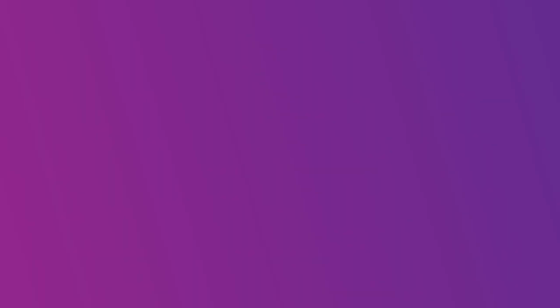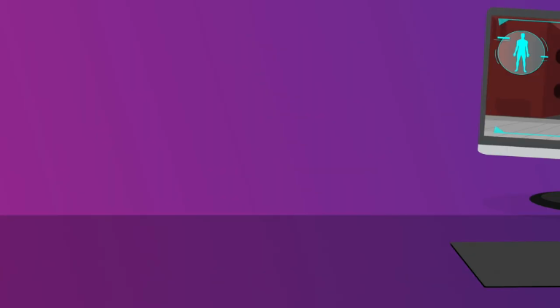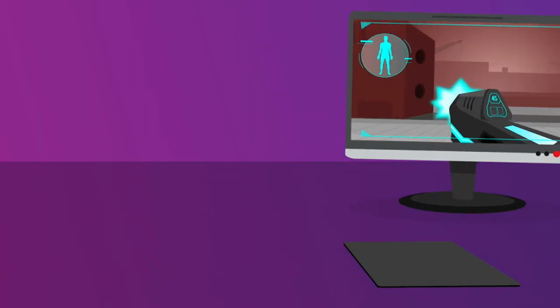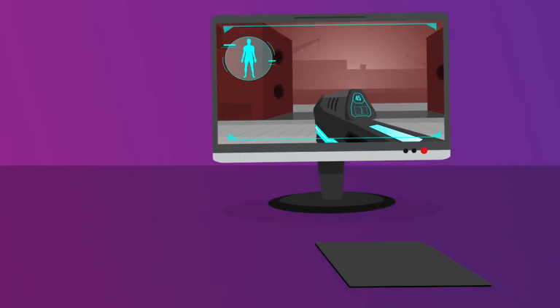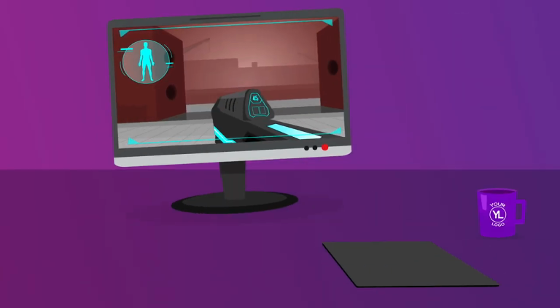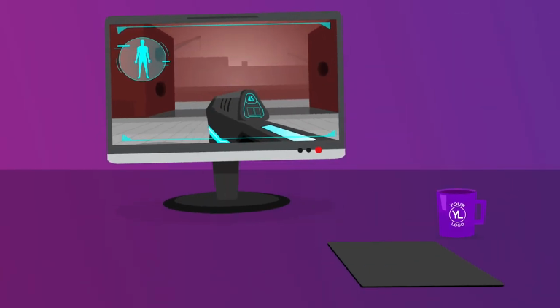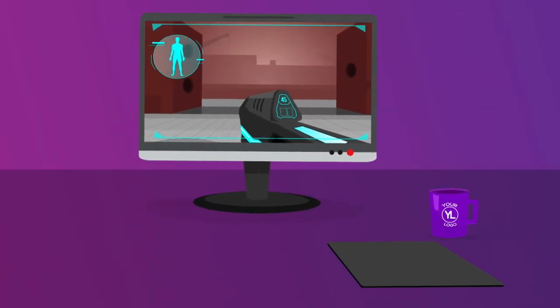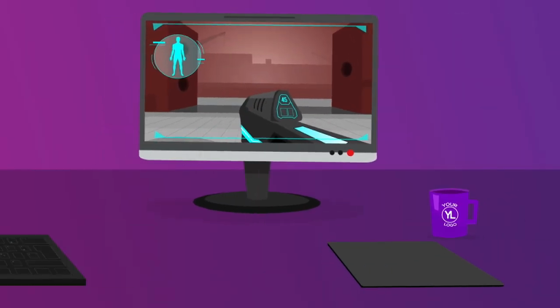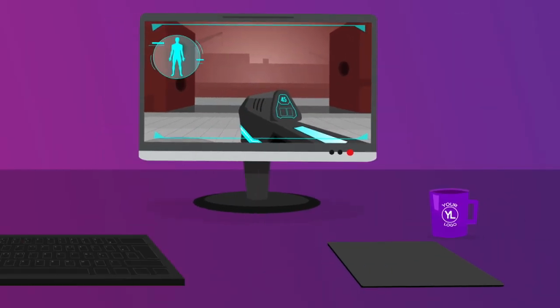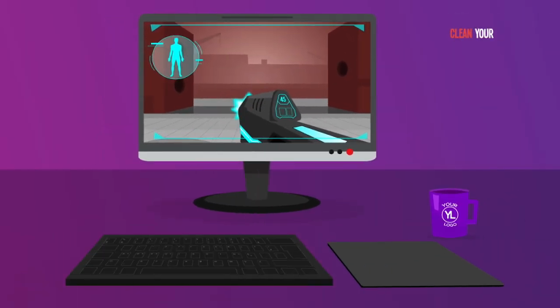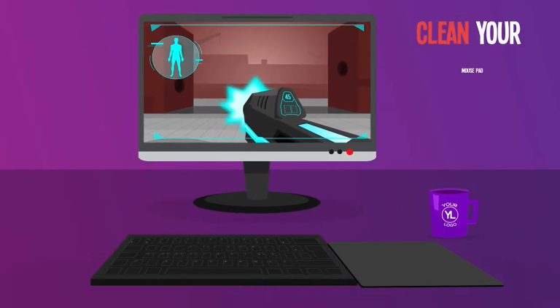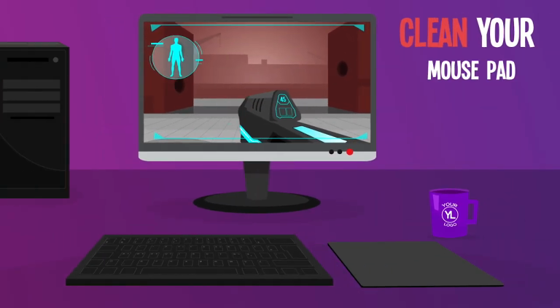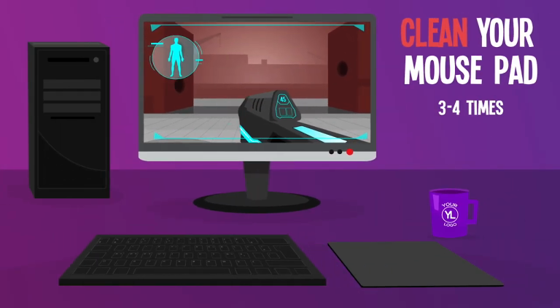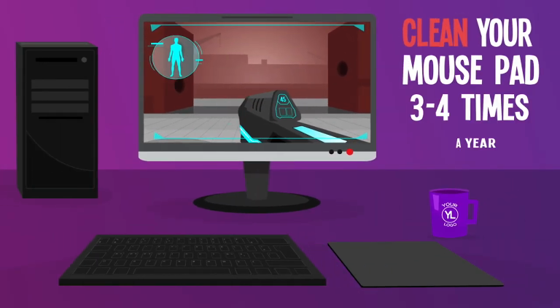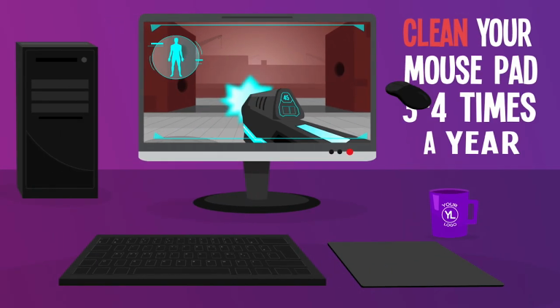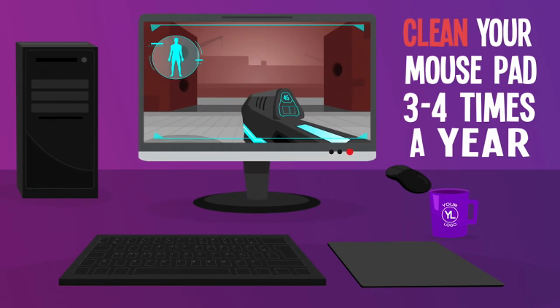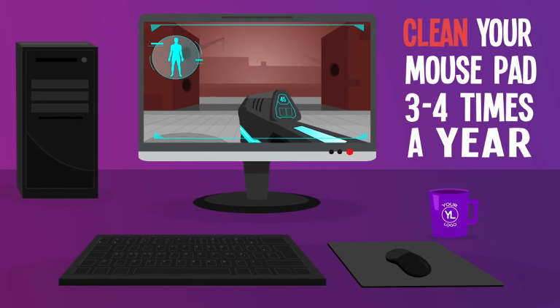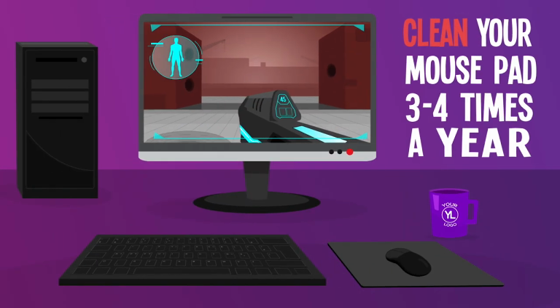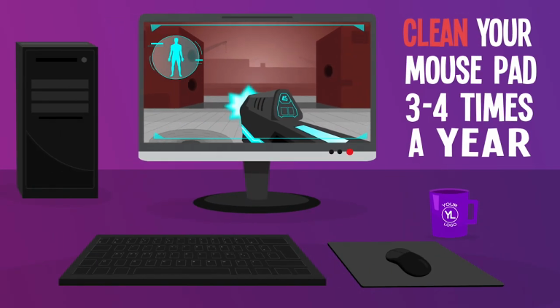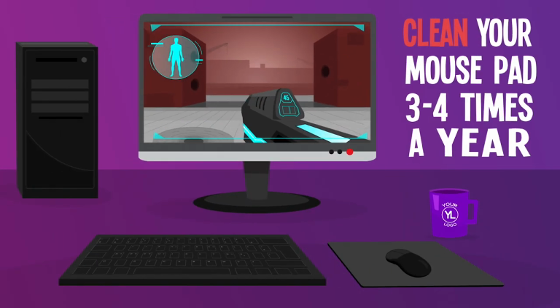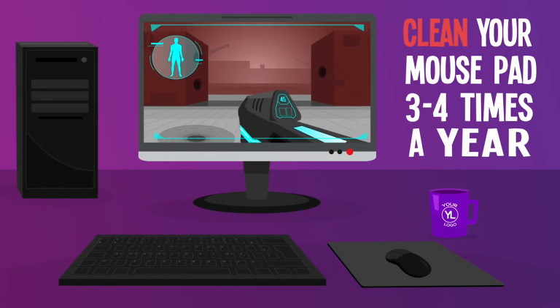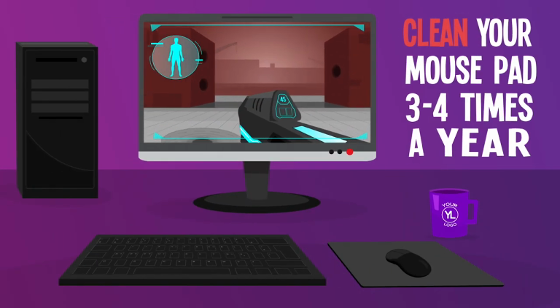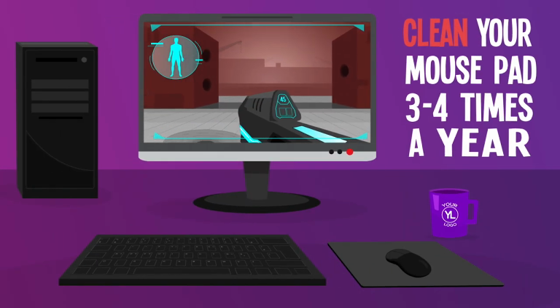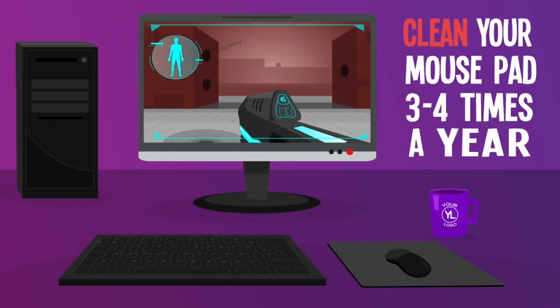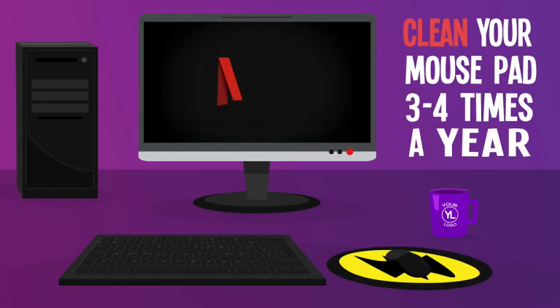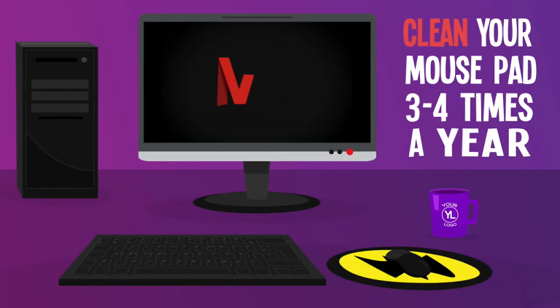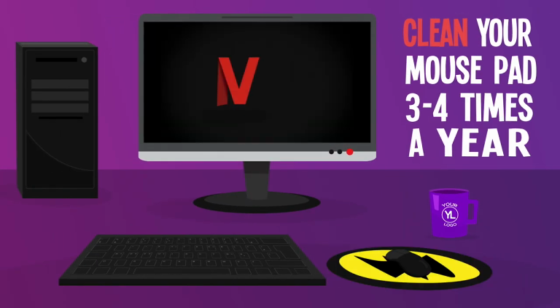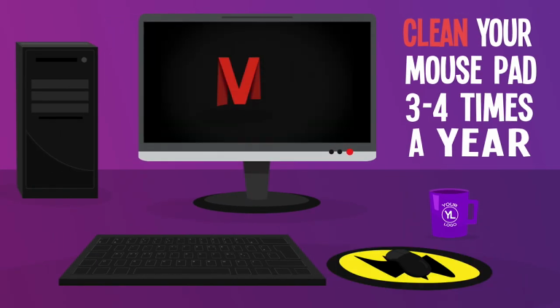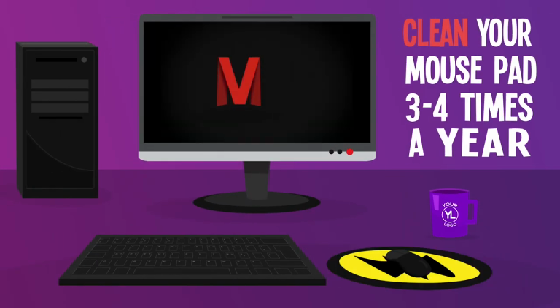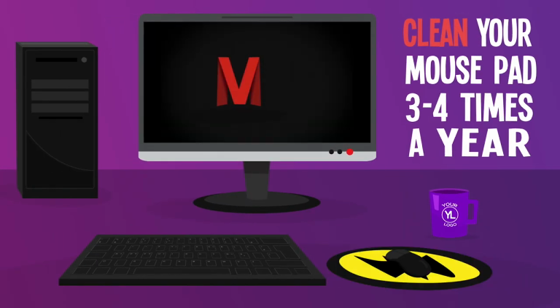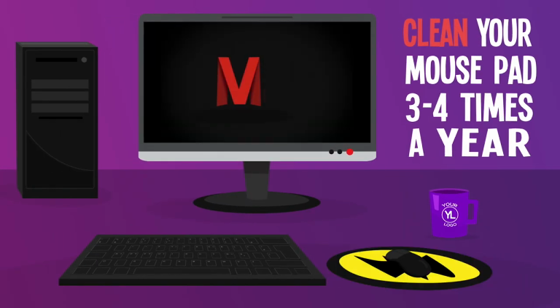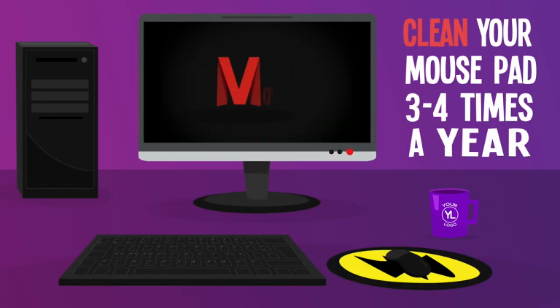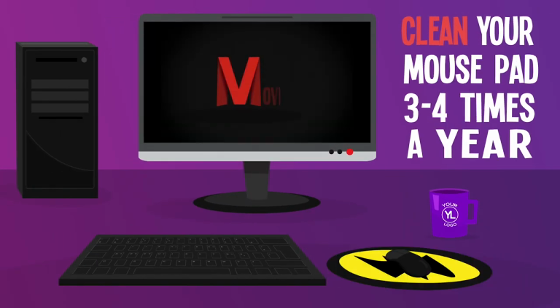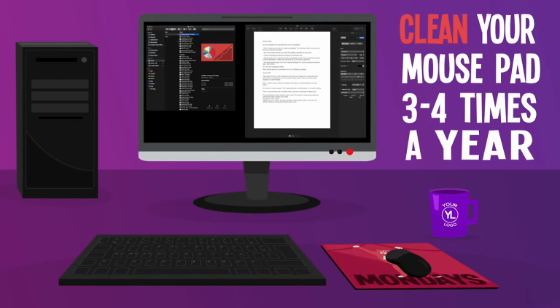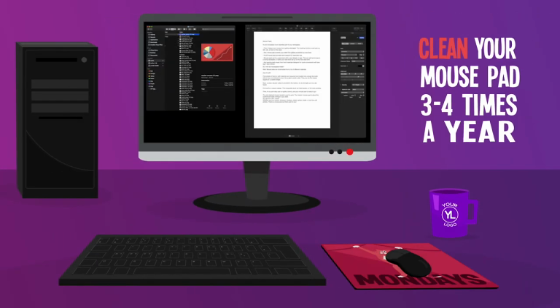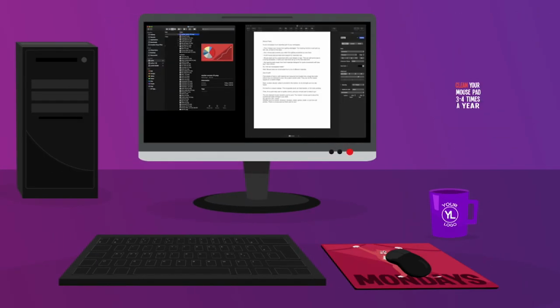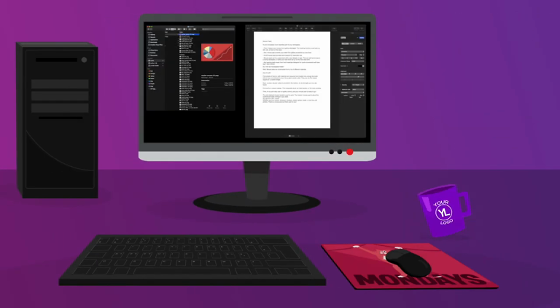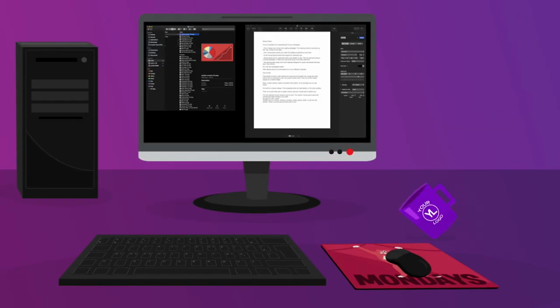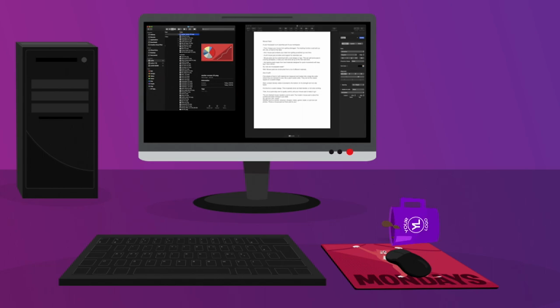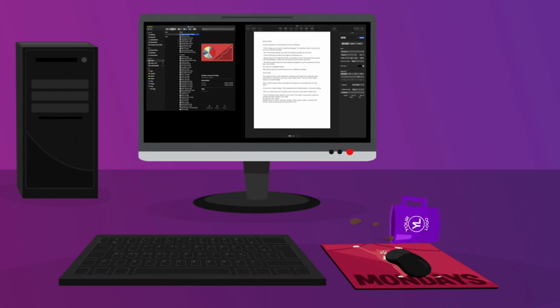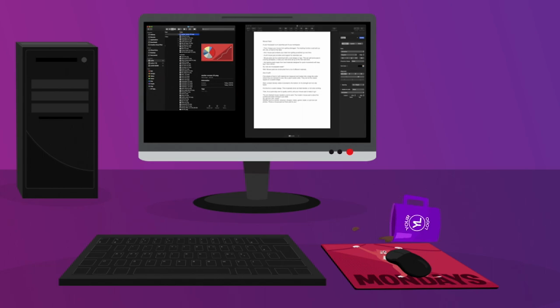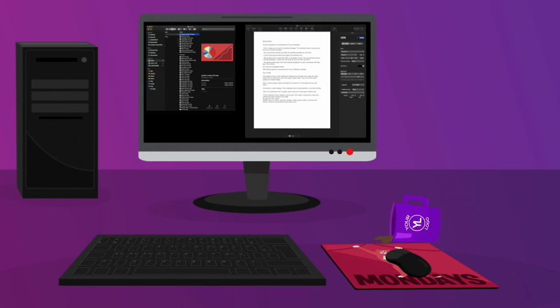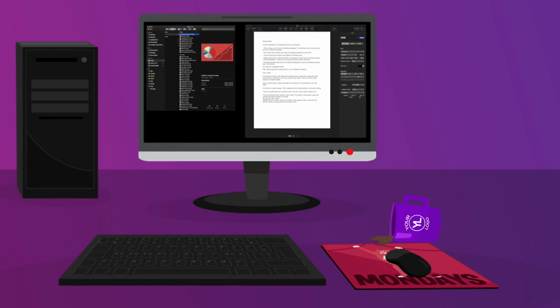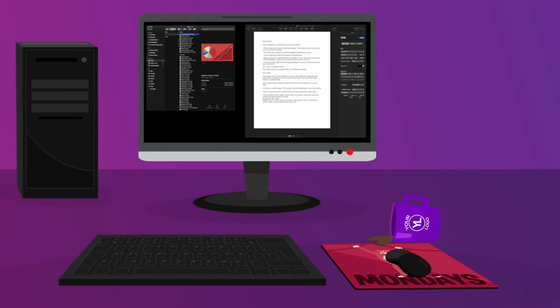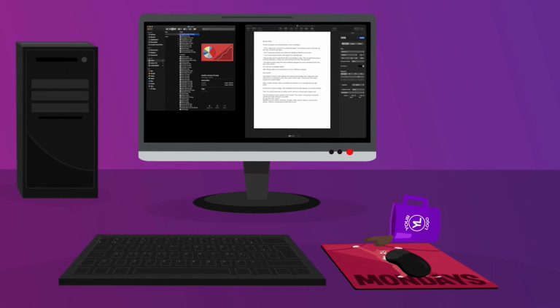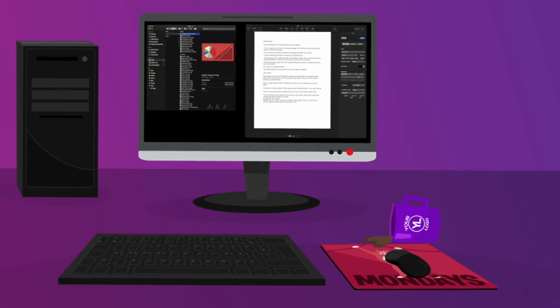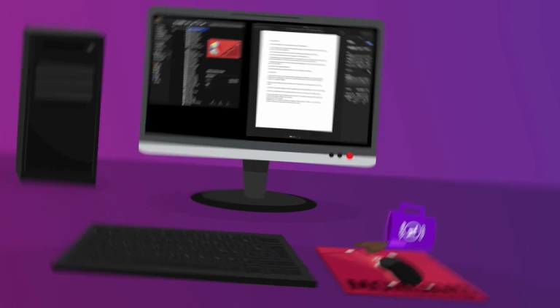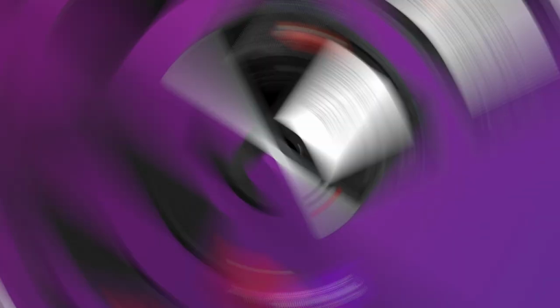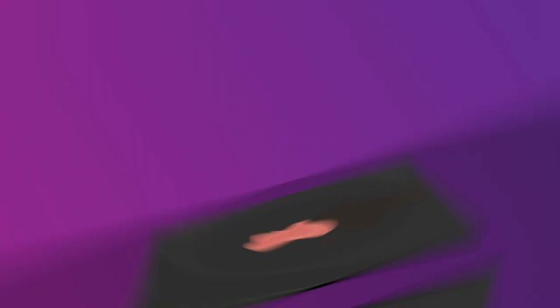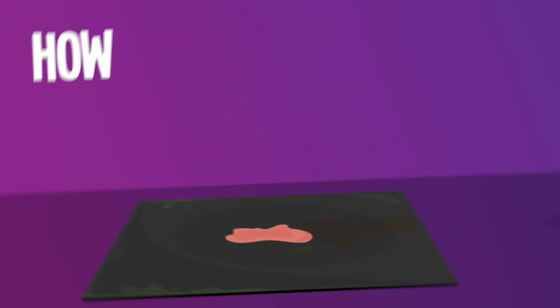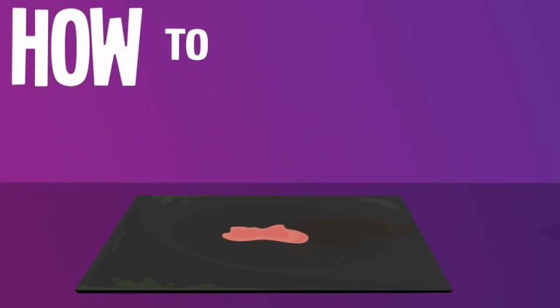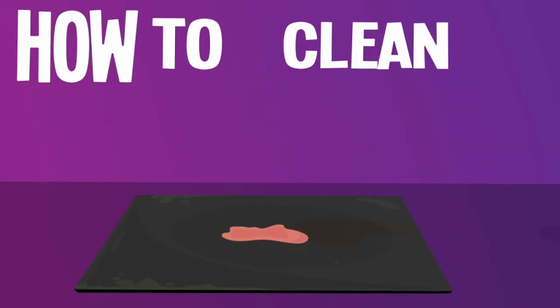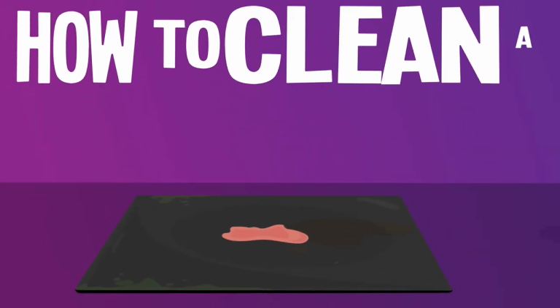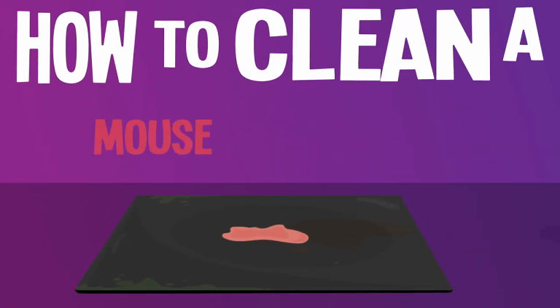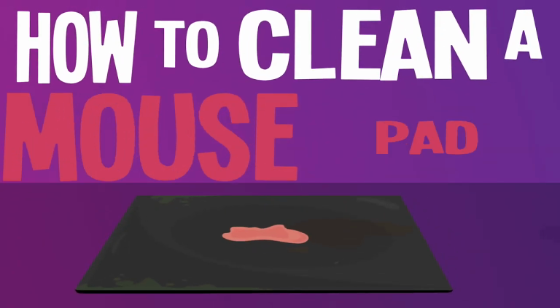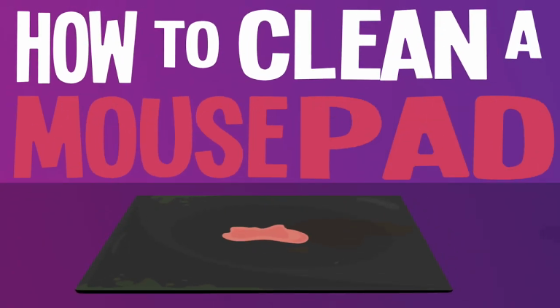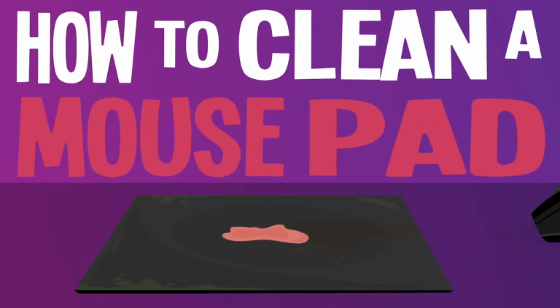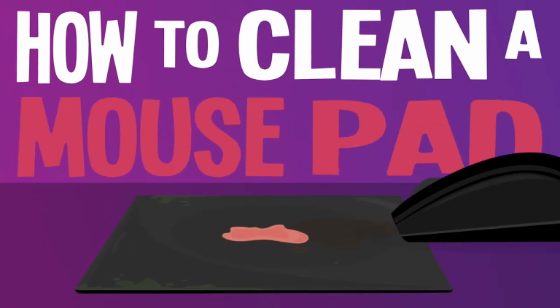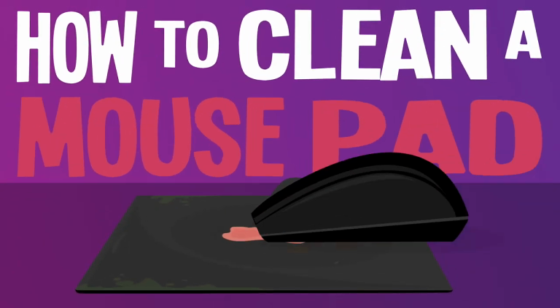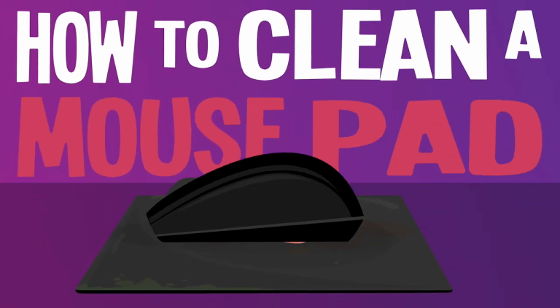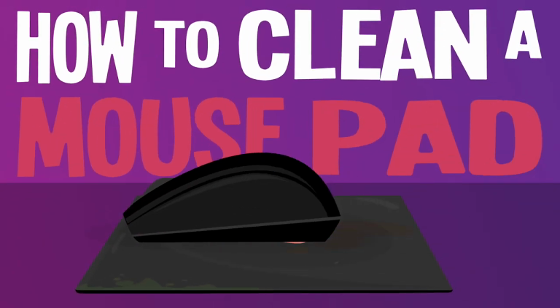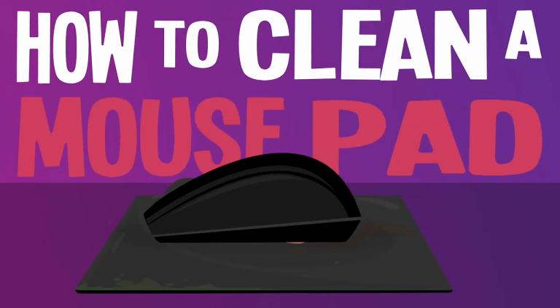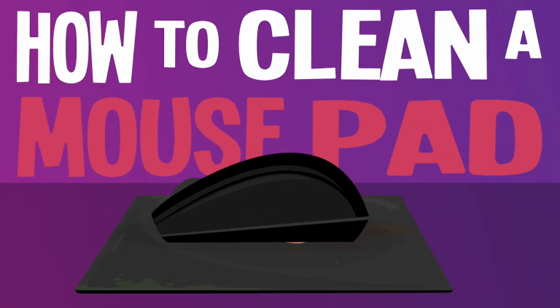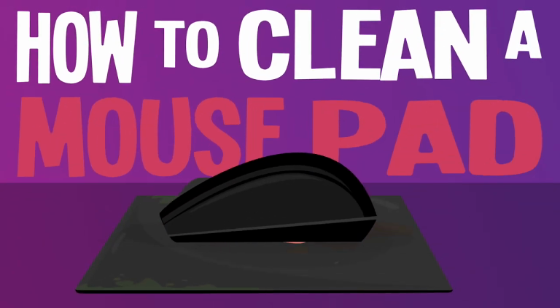It's a good idea to clean your mouse pad three to four times a year, or every time you spill coffee on it. And that is how to clean a mouse pad.